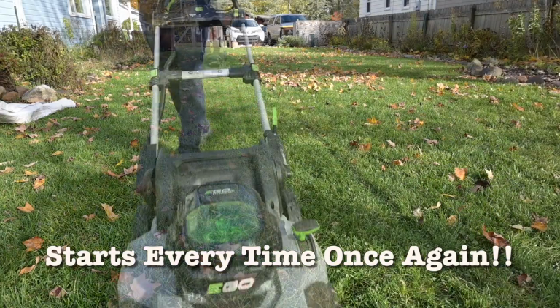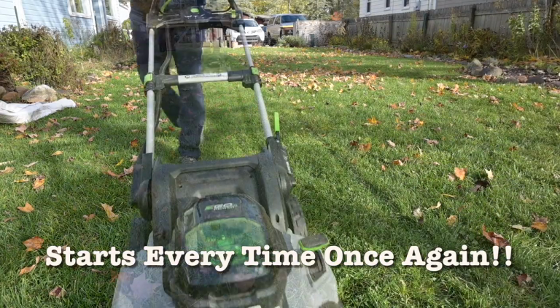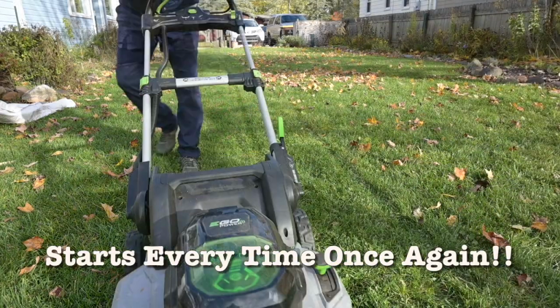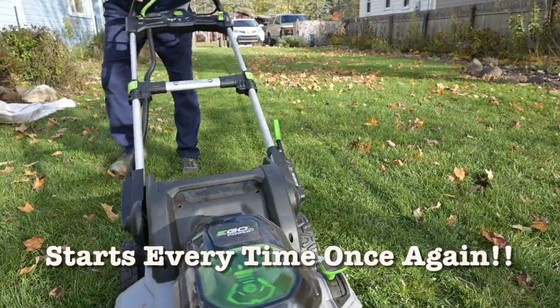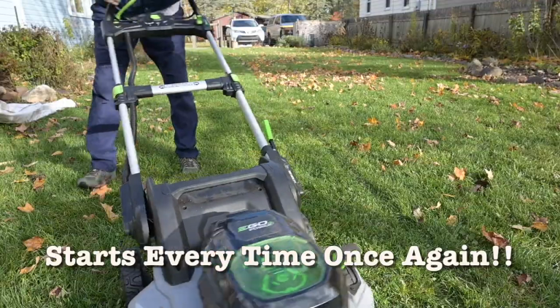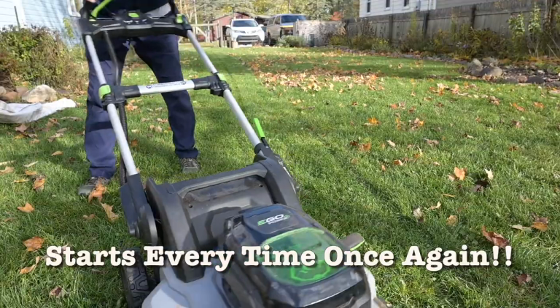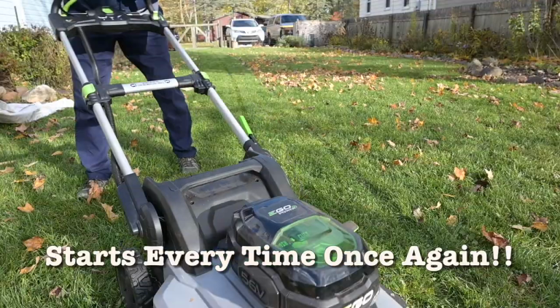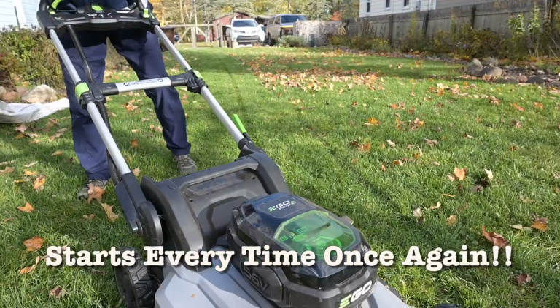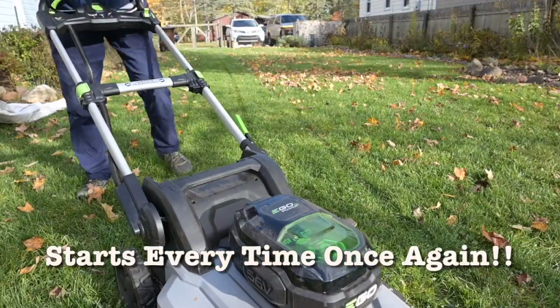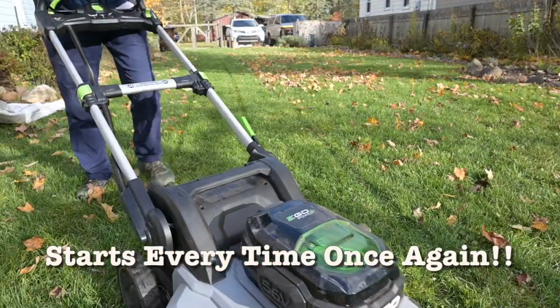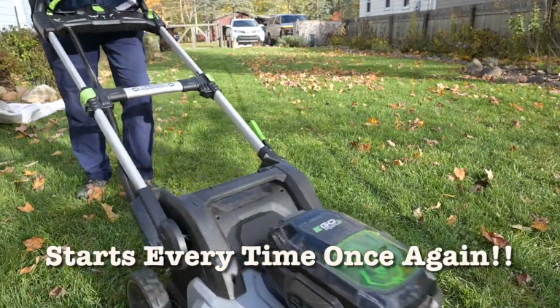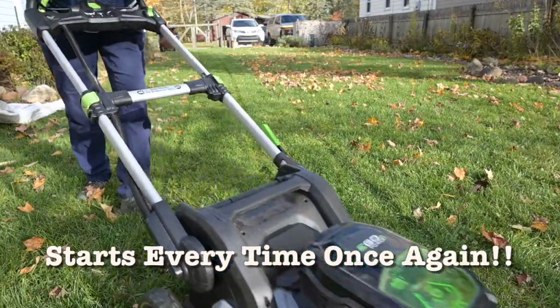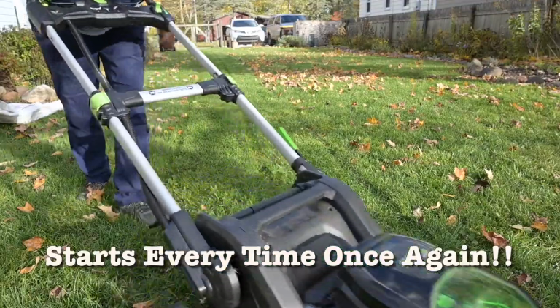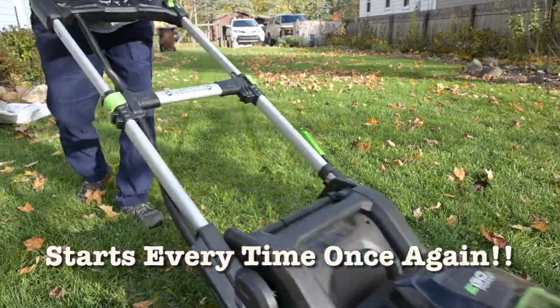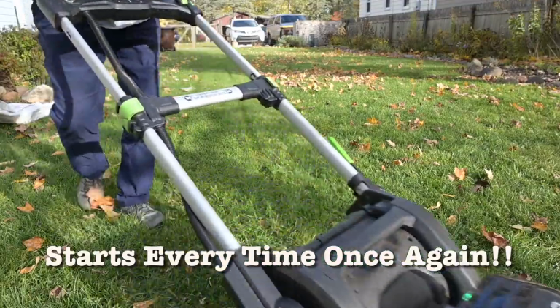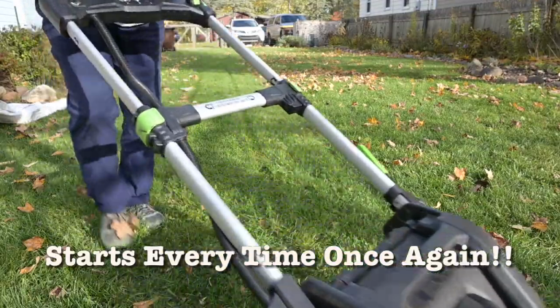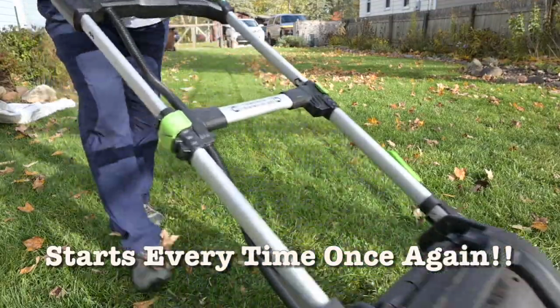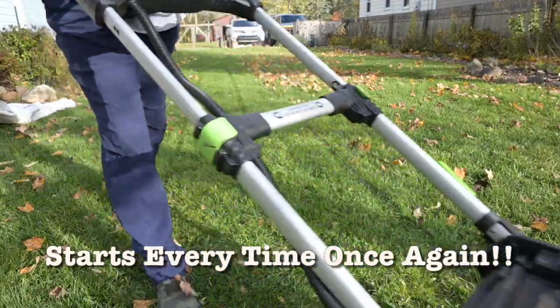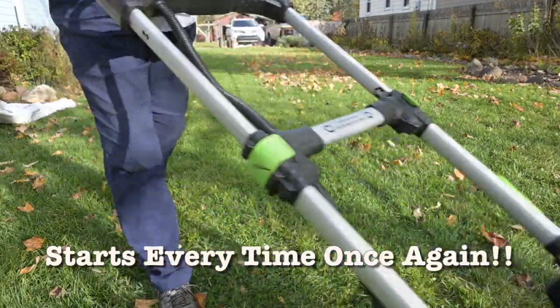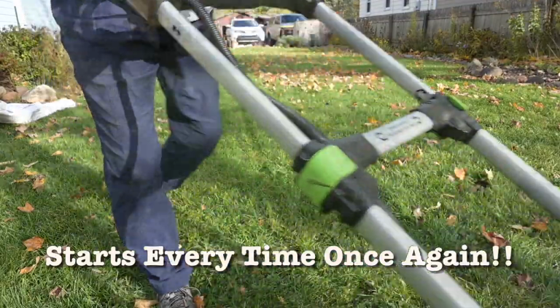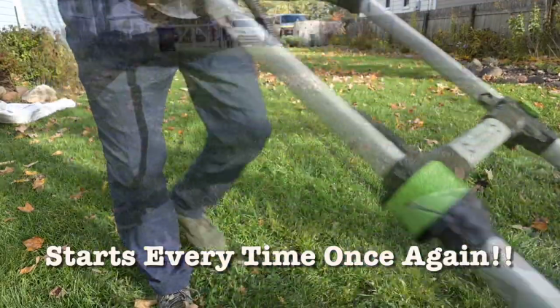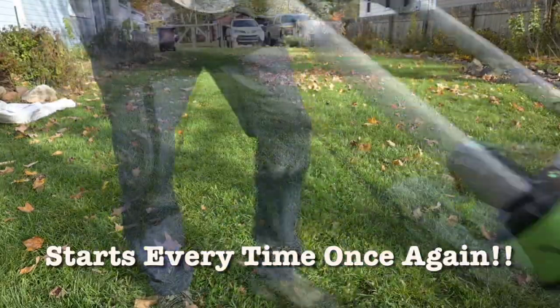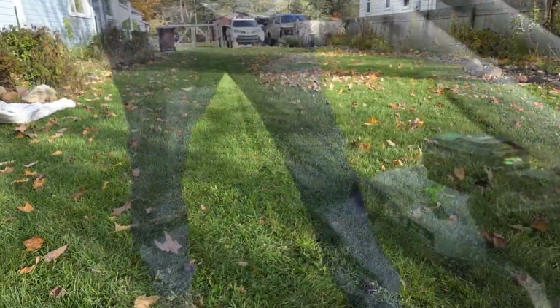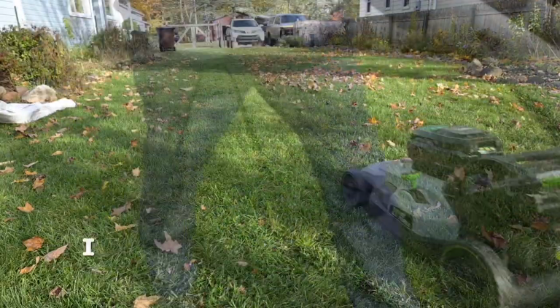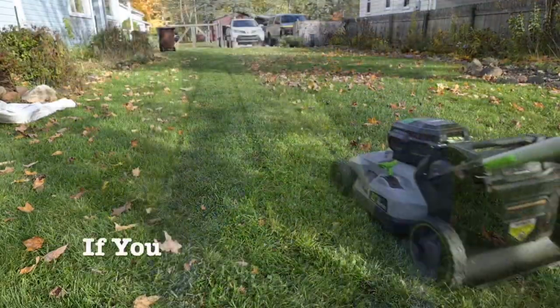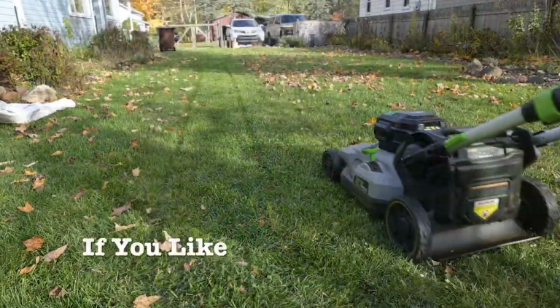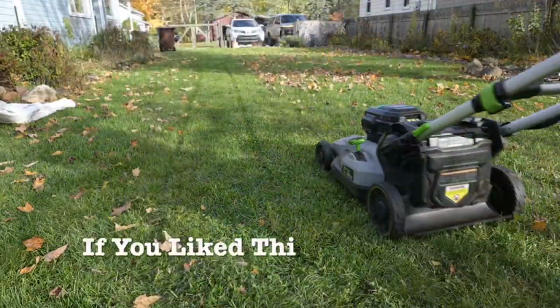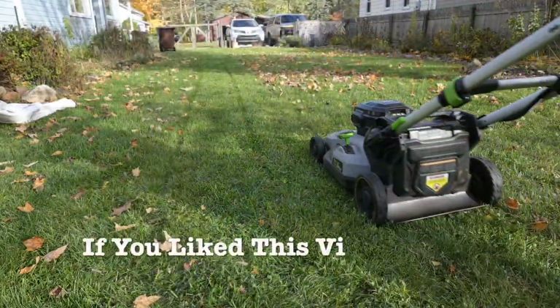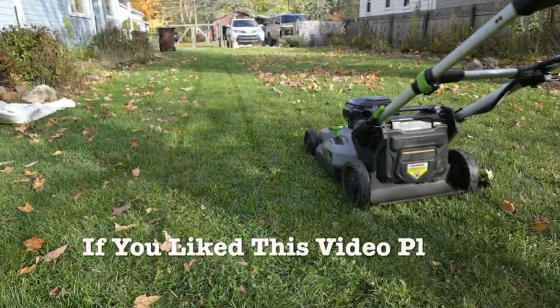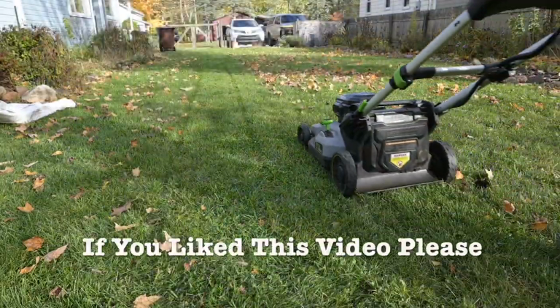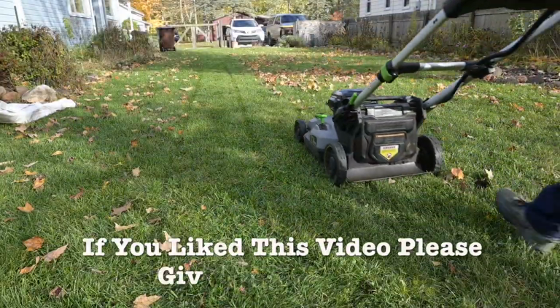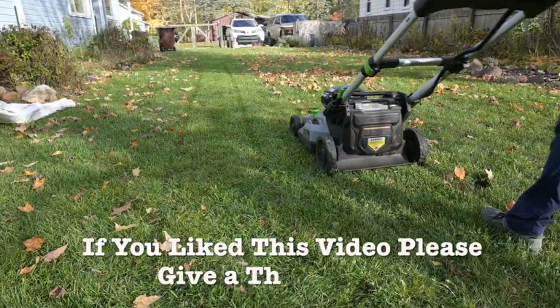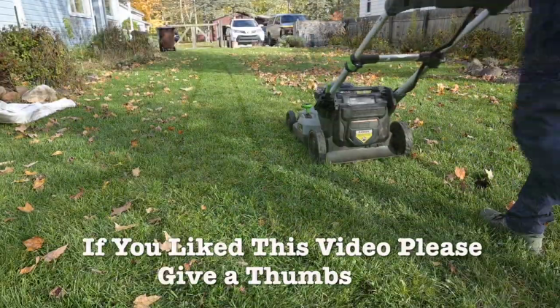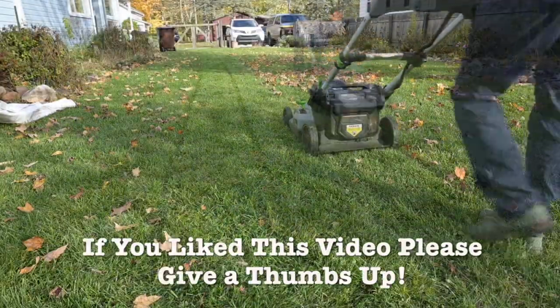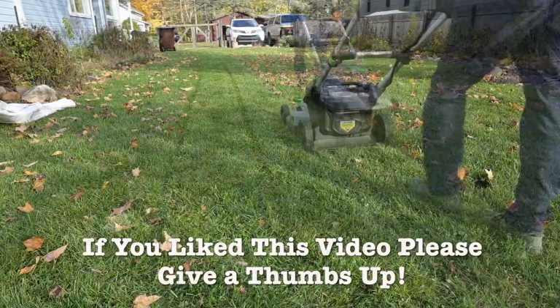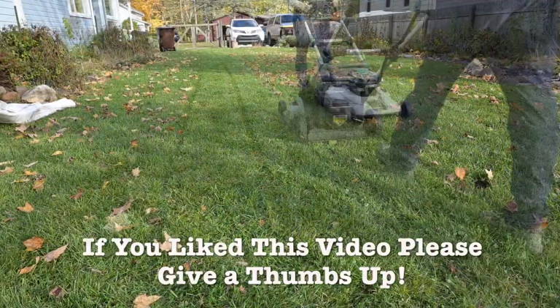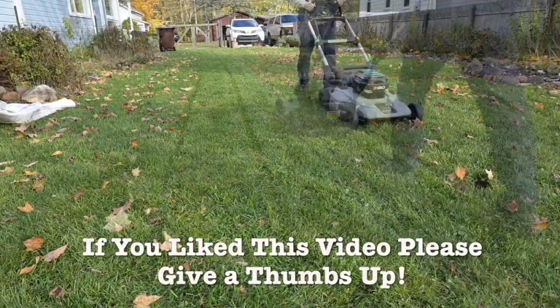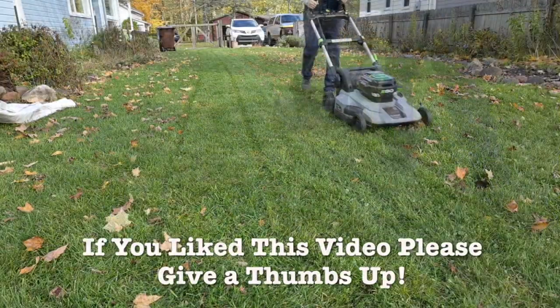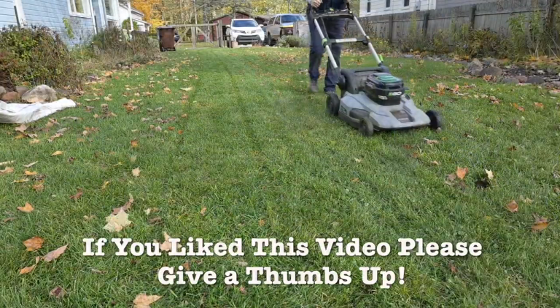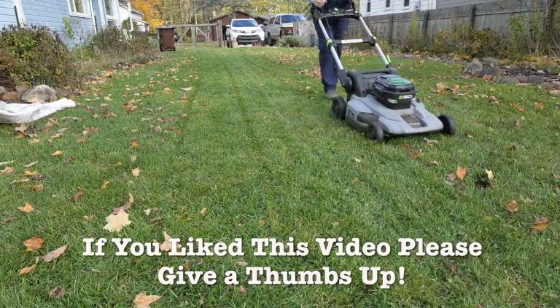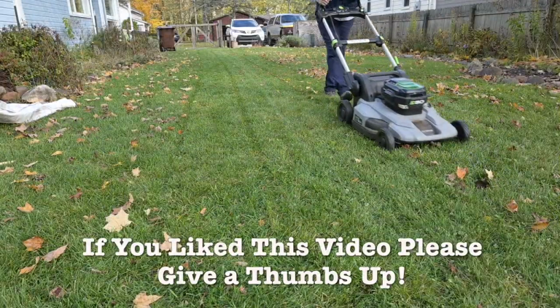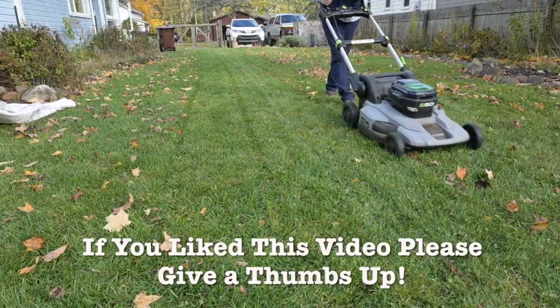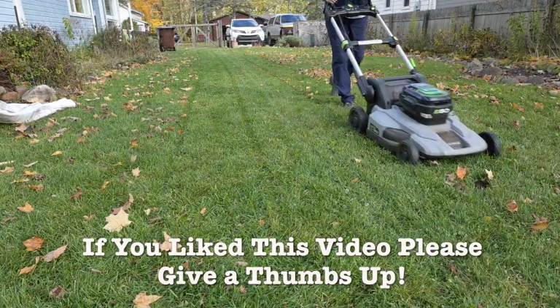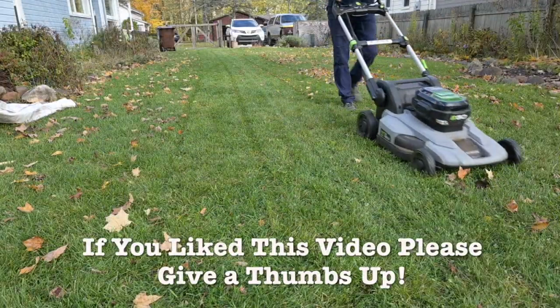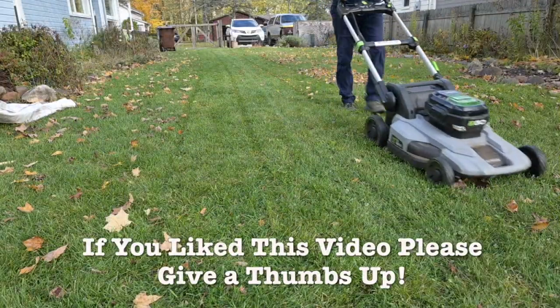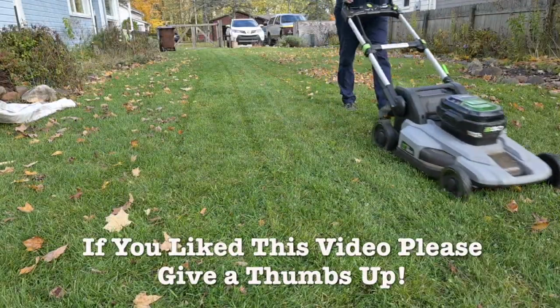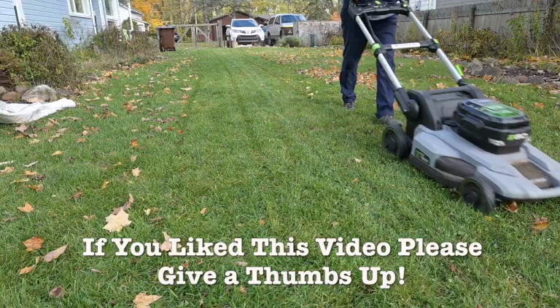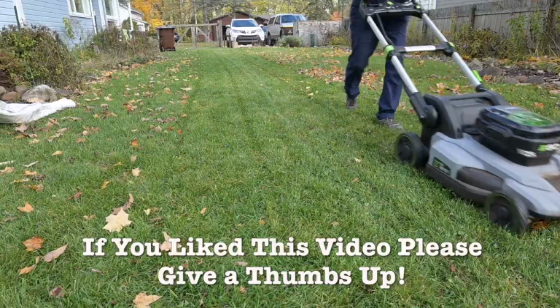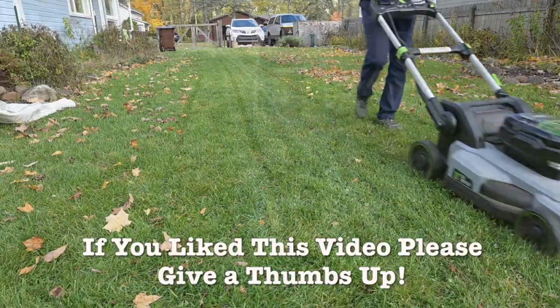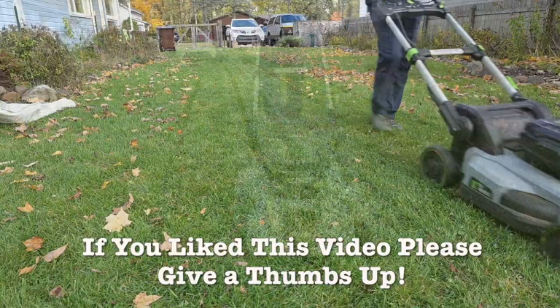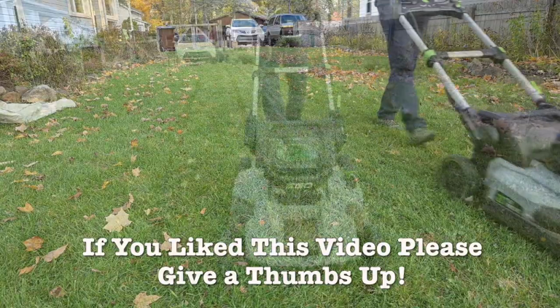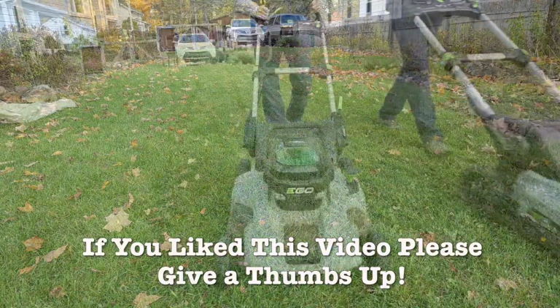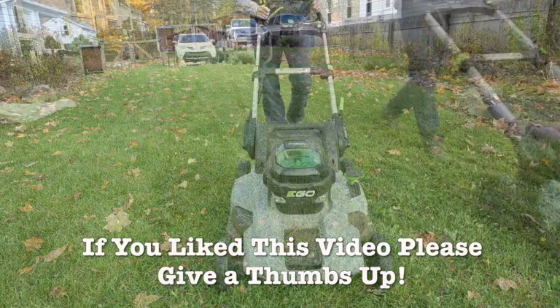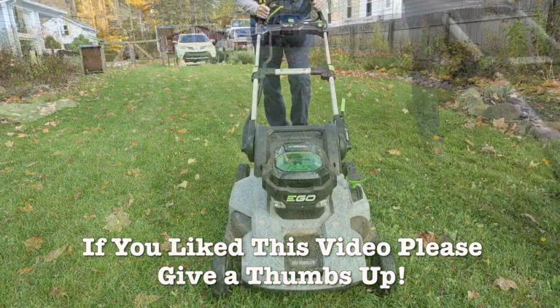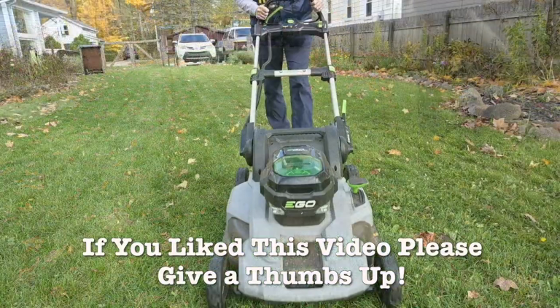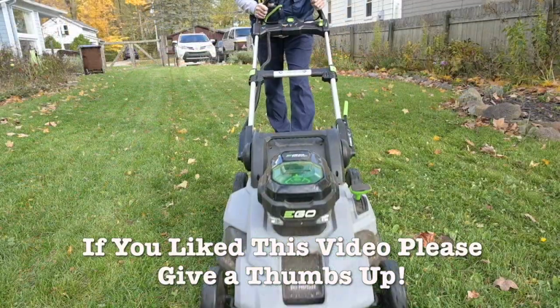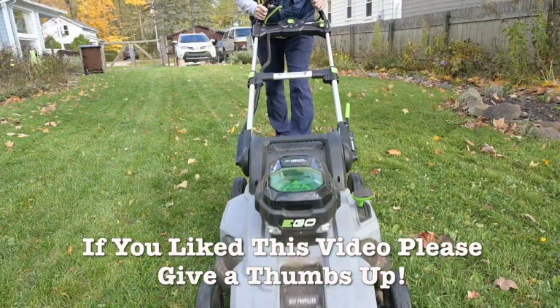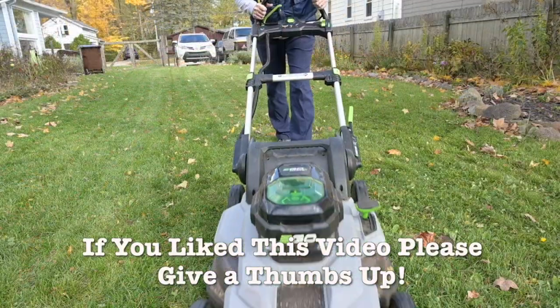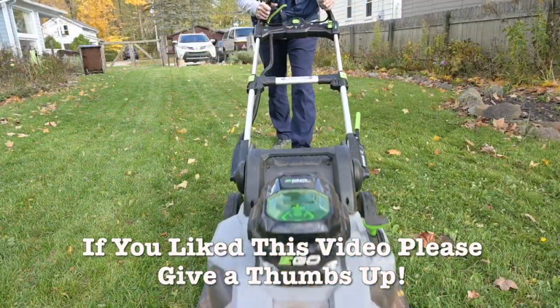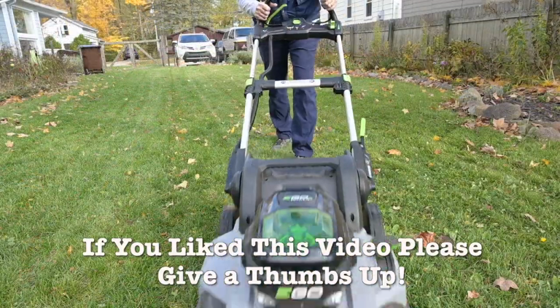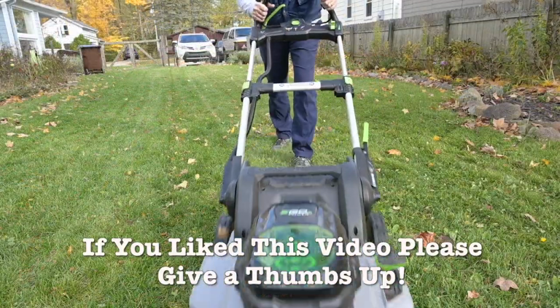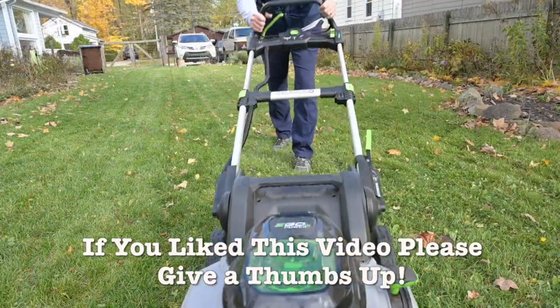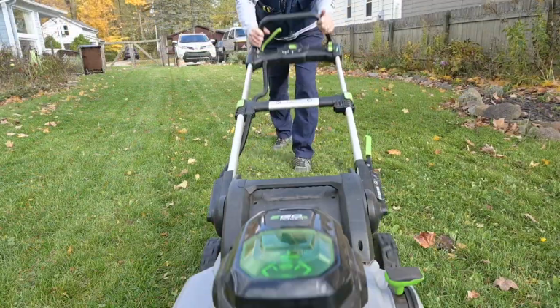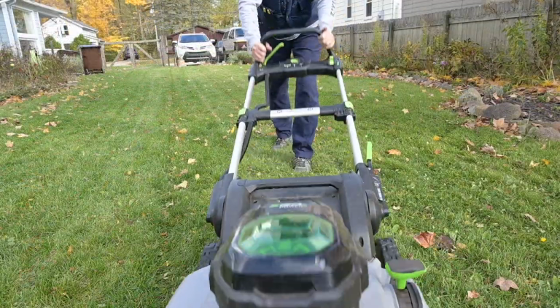This is Lynn with MITinker. Thanks for joining me today and working on troubleshooting this Ego mower — I hope you'll join me again.